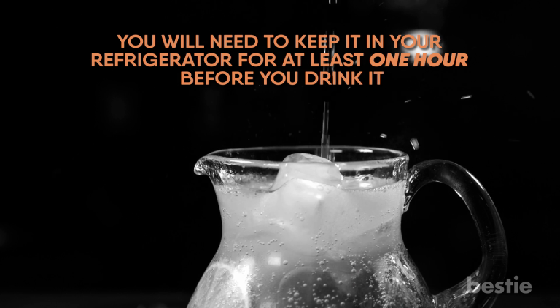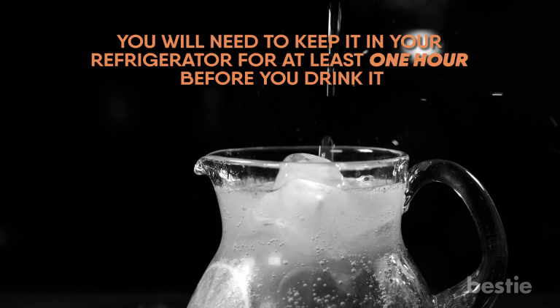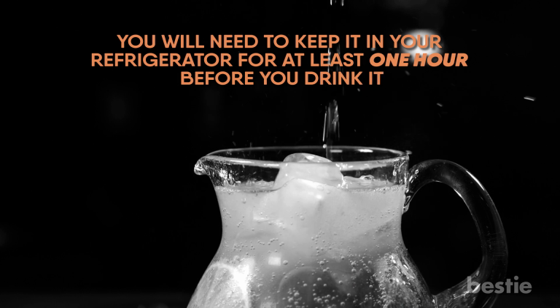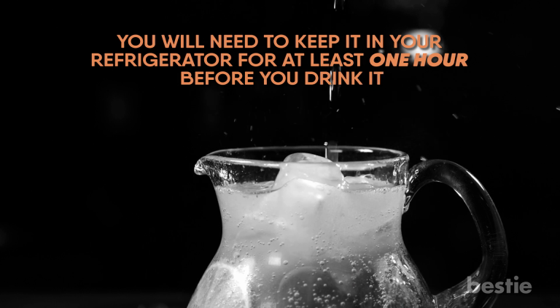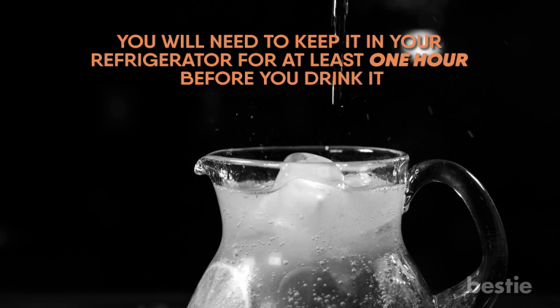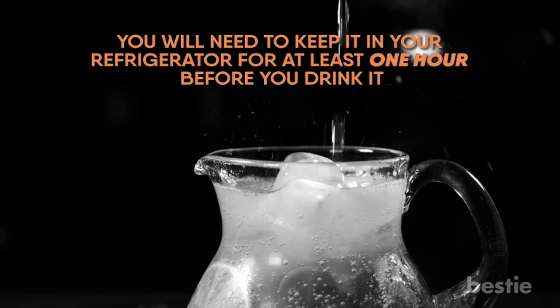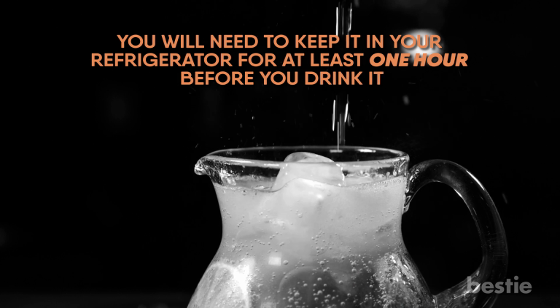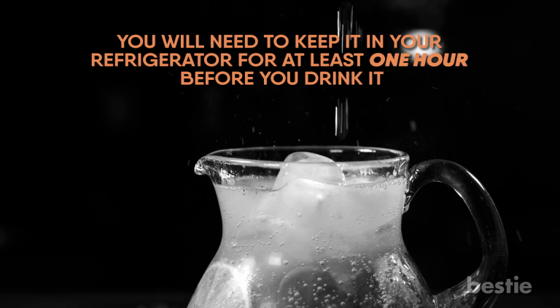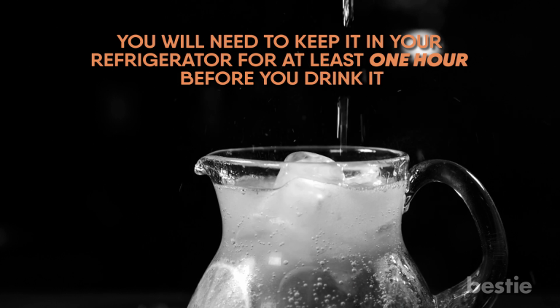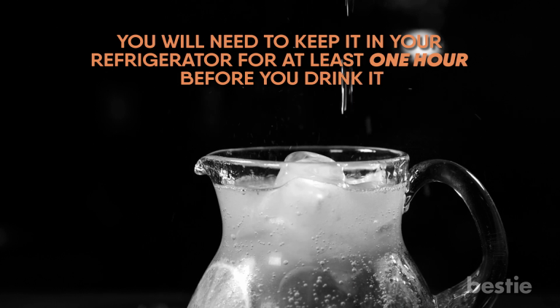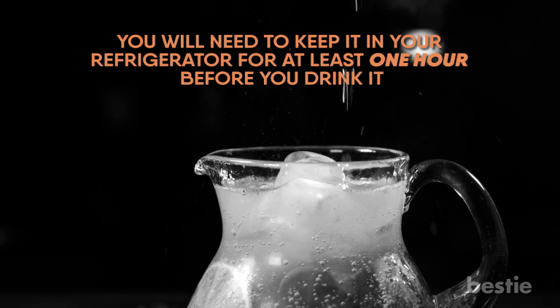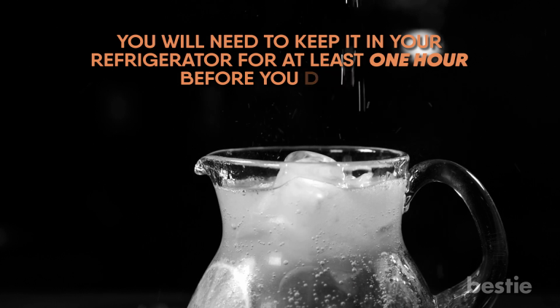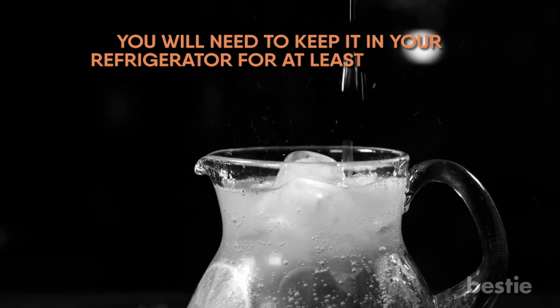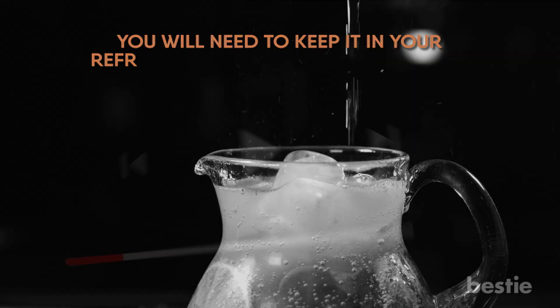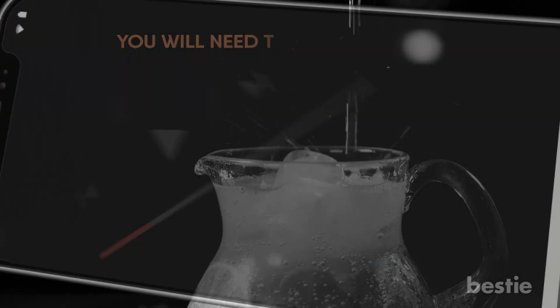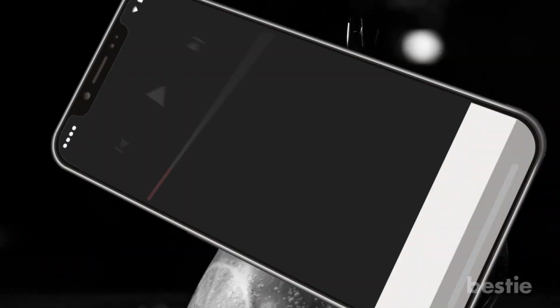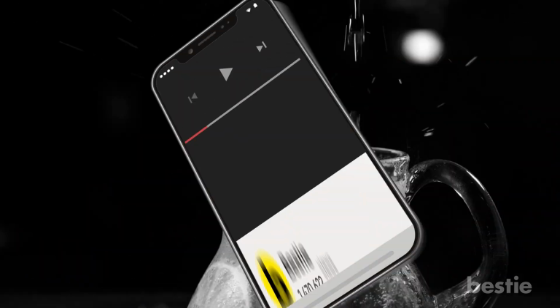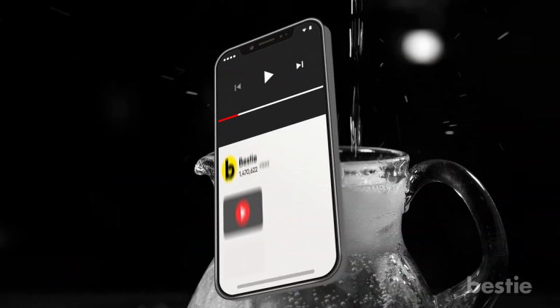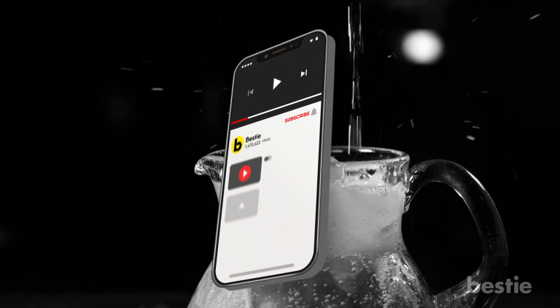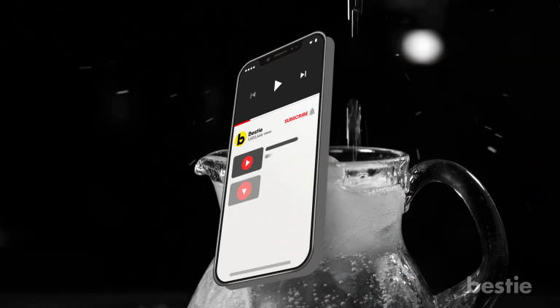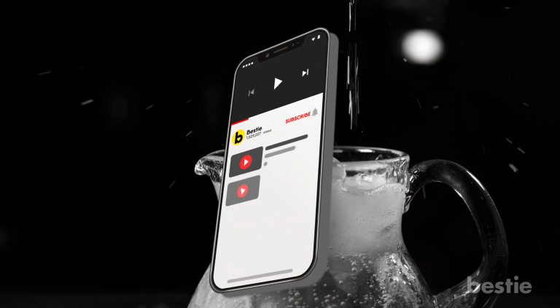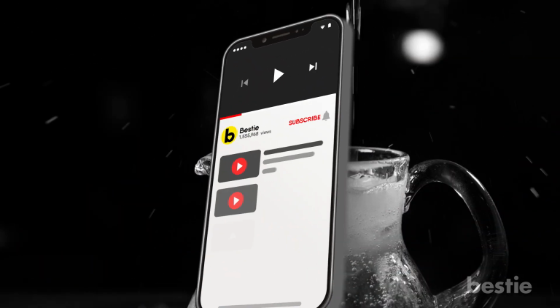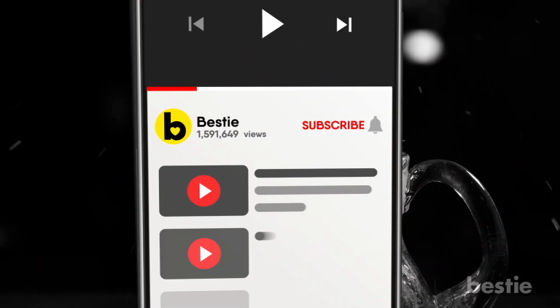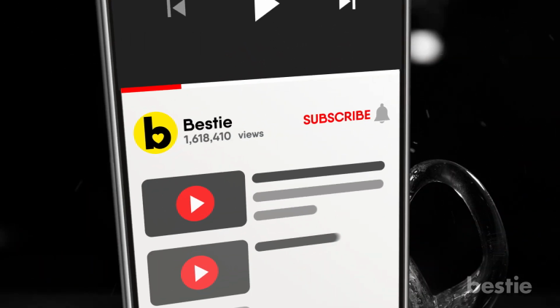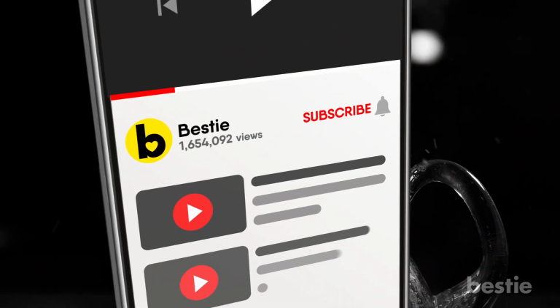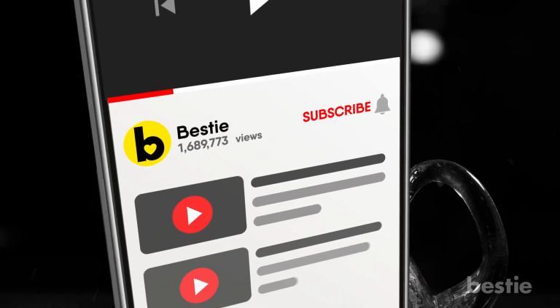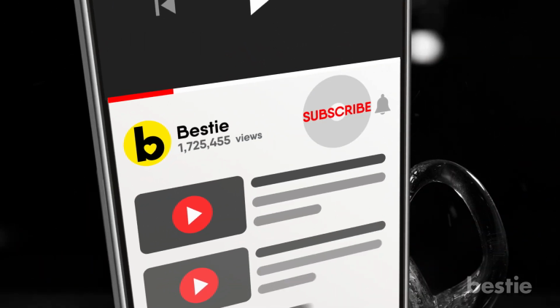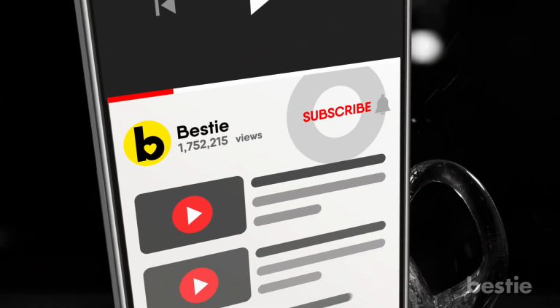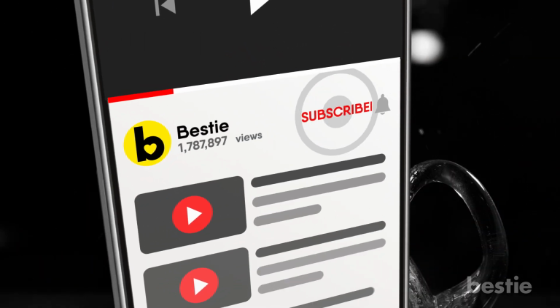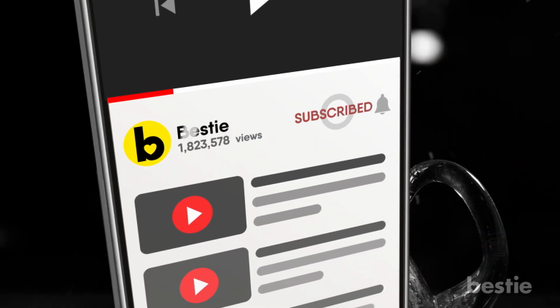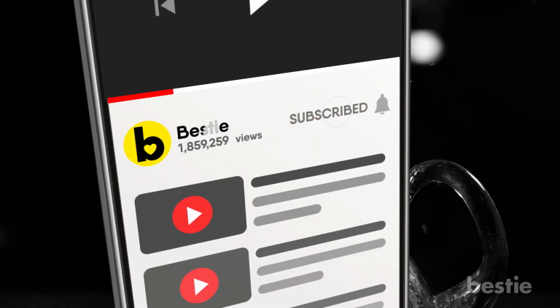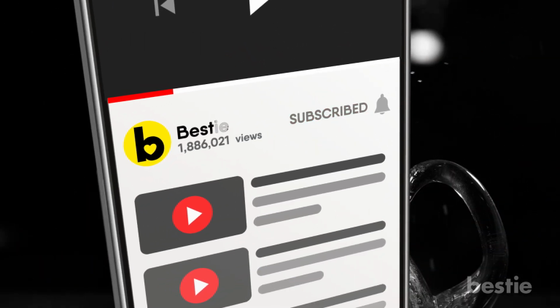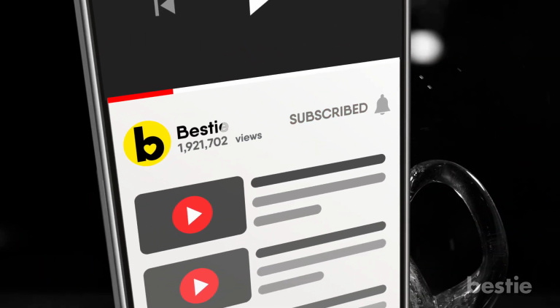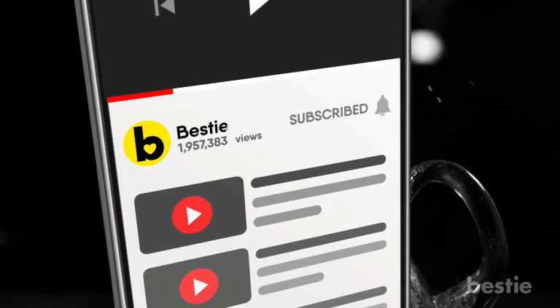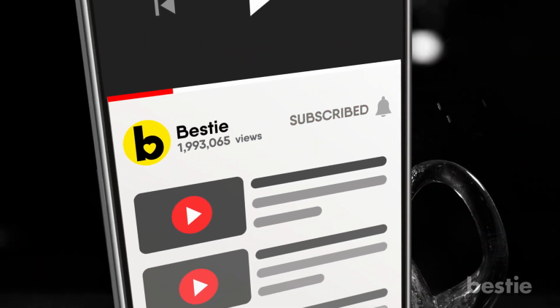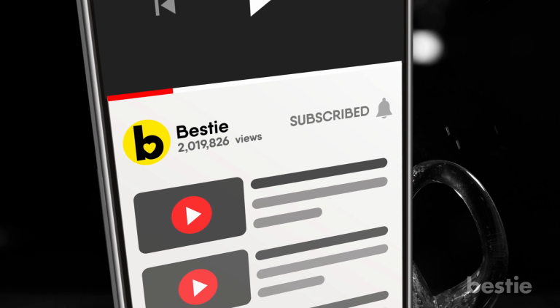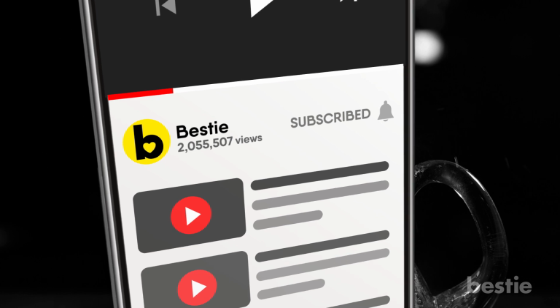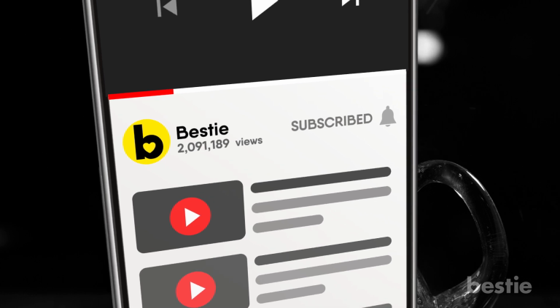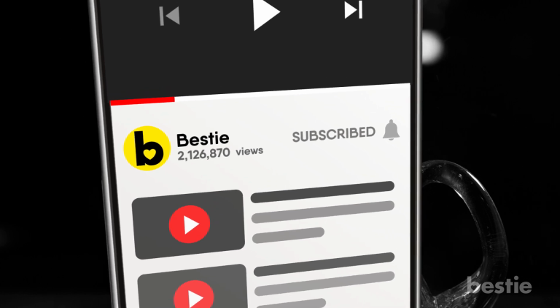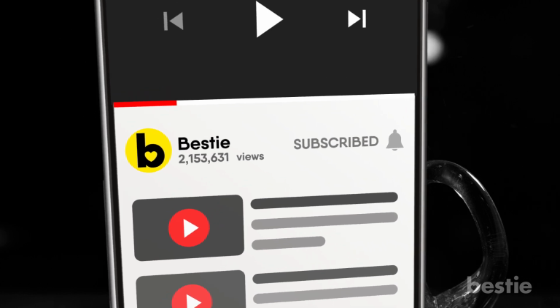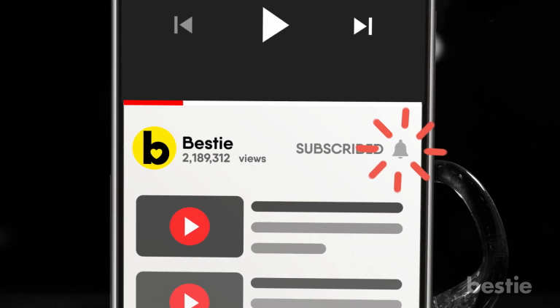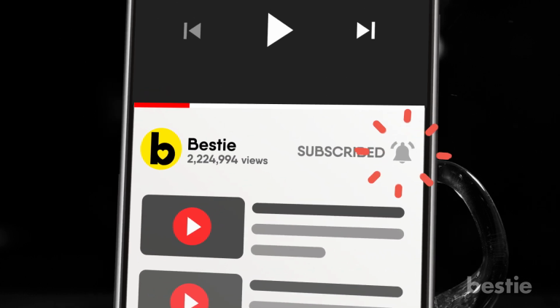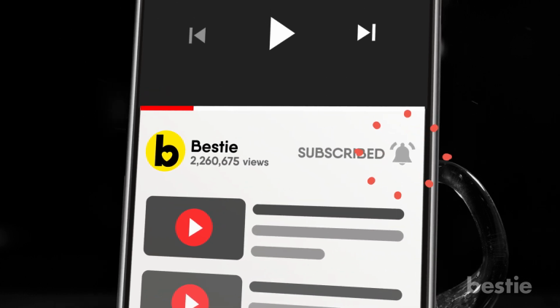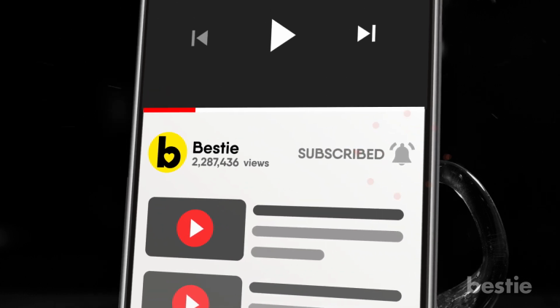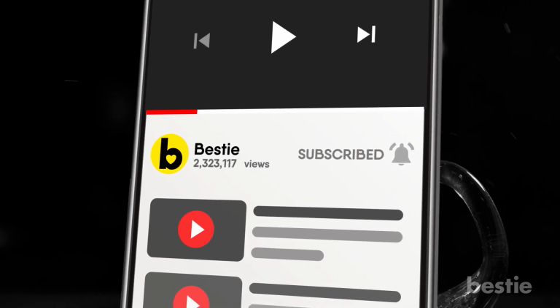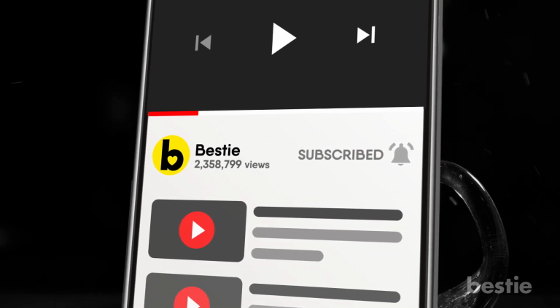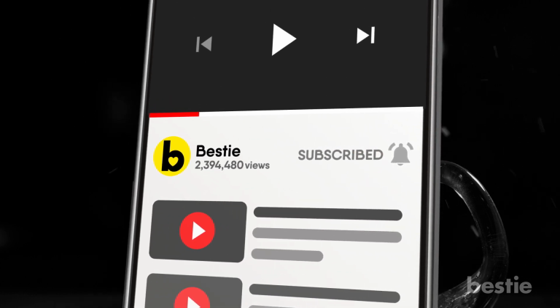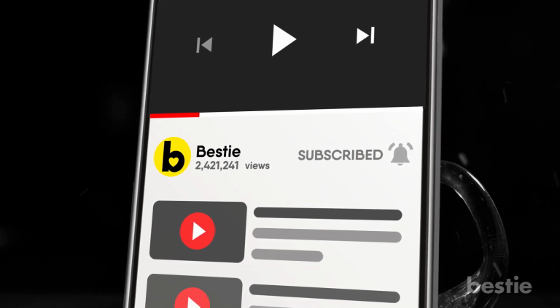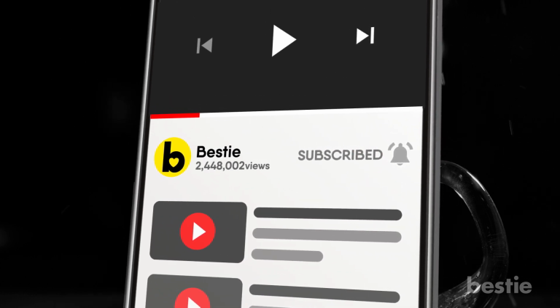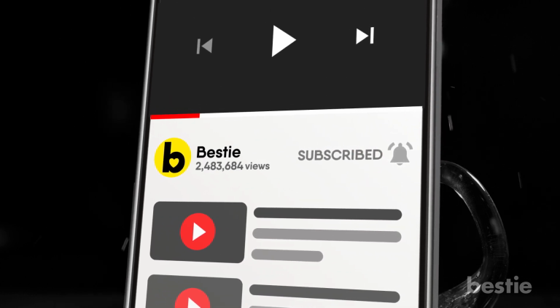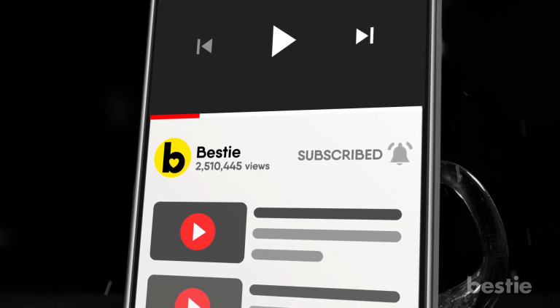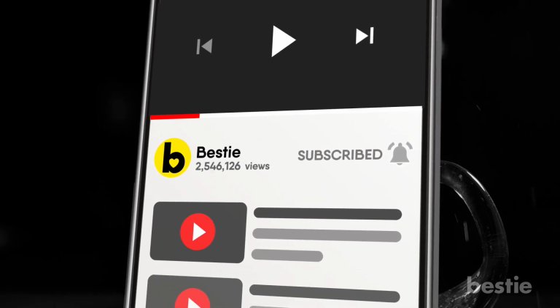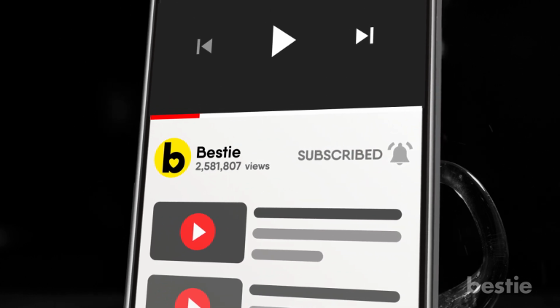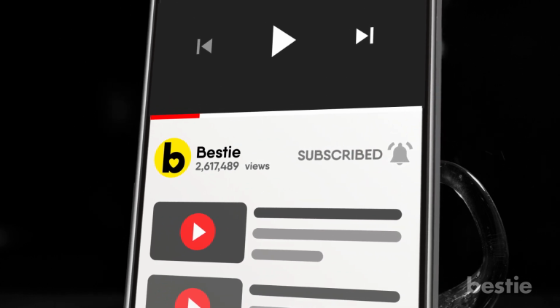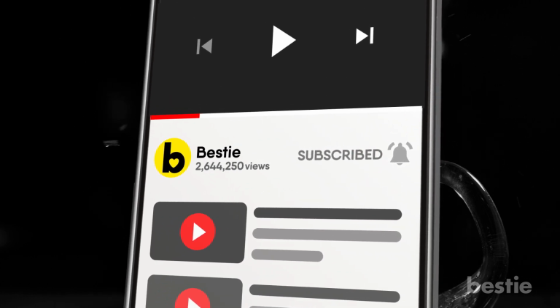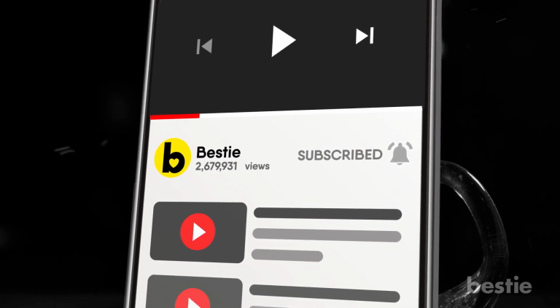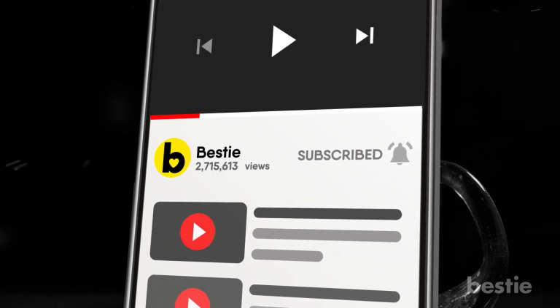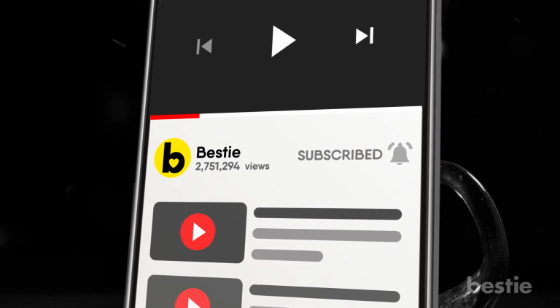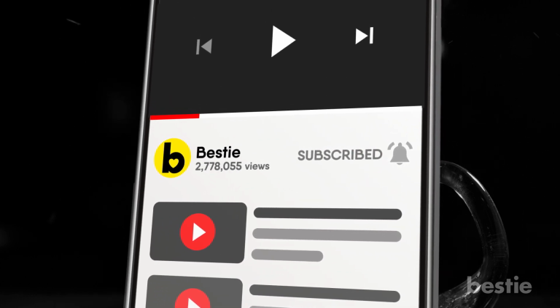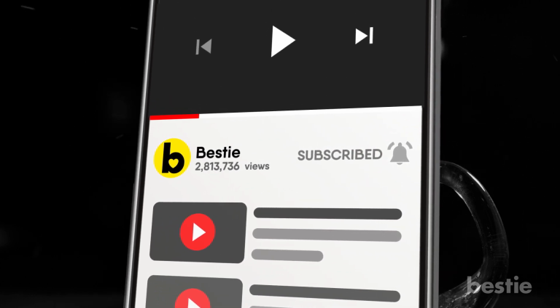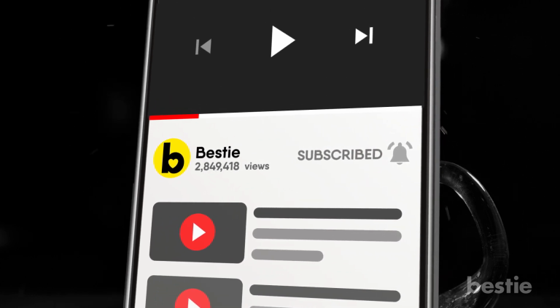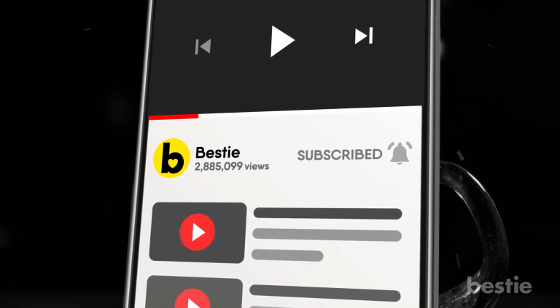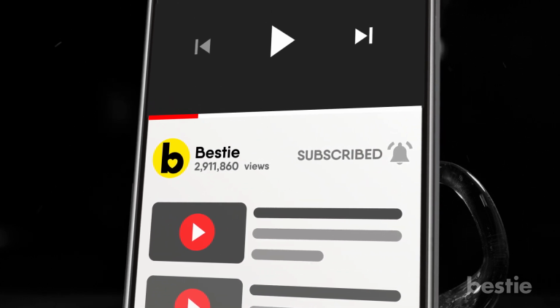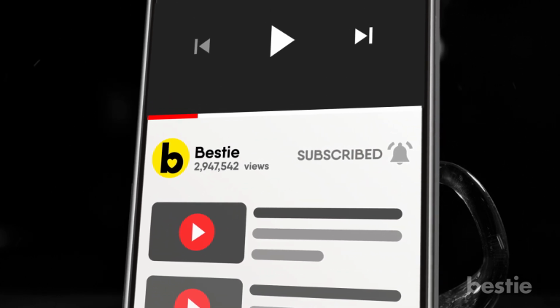Looking for answers on all the latest health and wellness news? Hit that subscribe button and join our millions of followers. Stay up to date on all our great Bestie content.